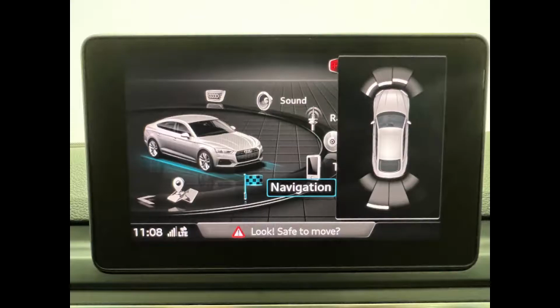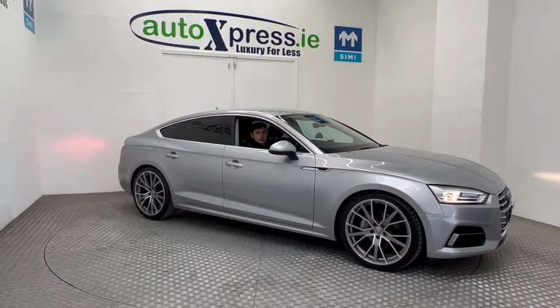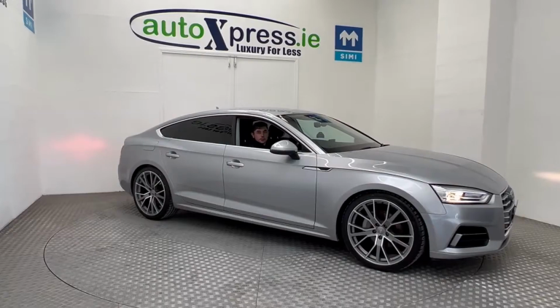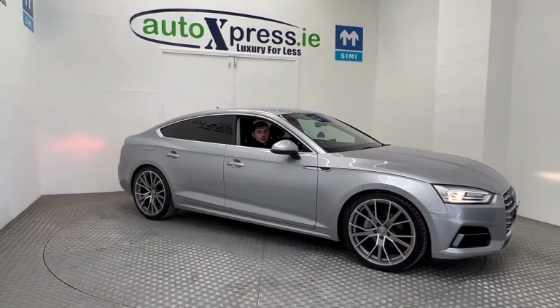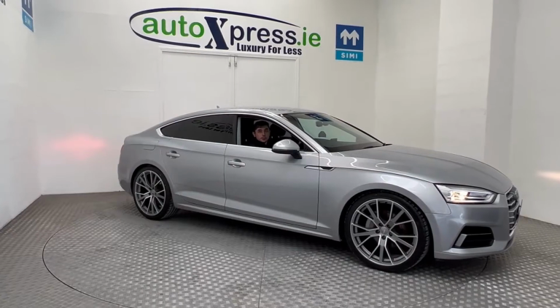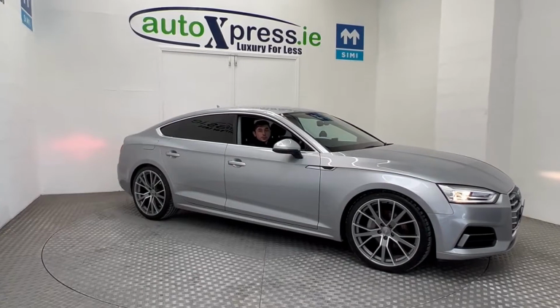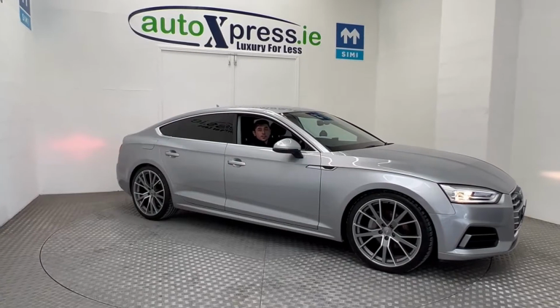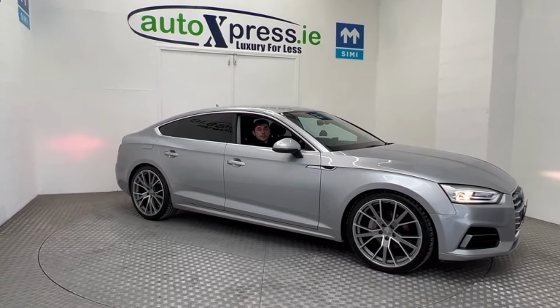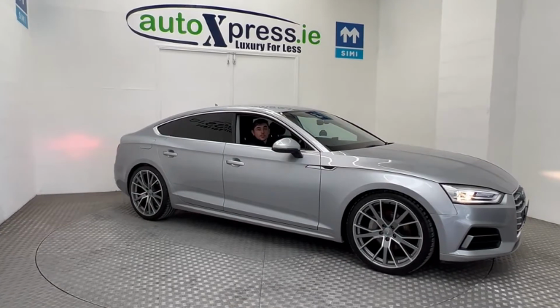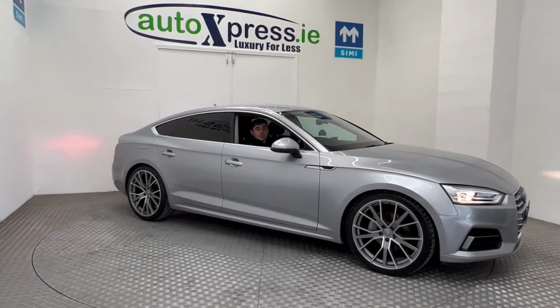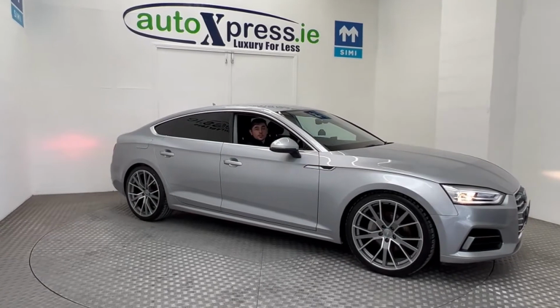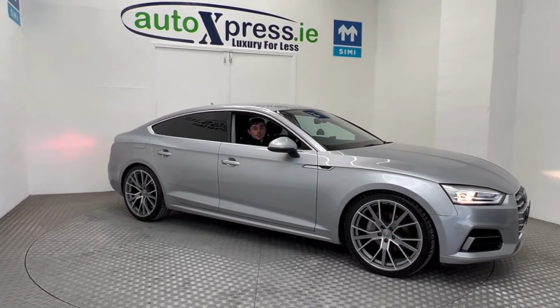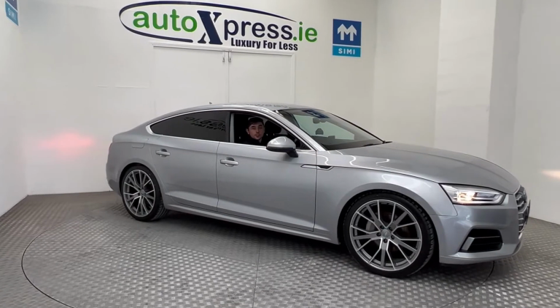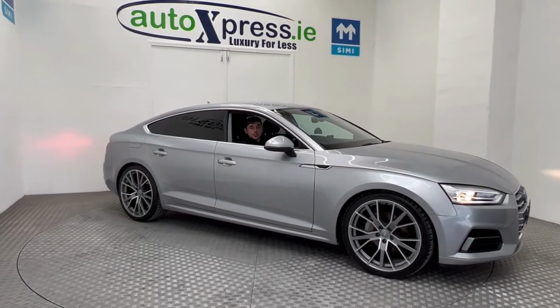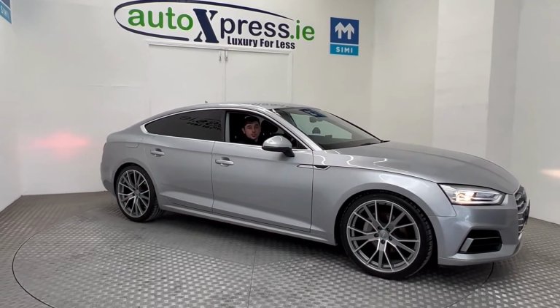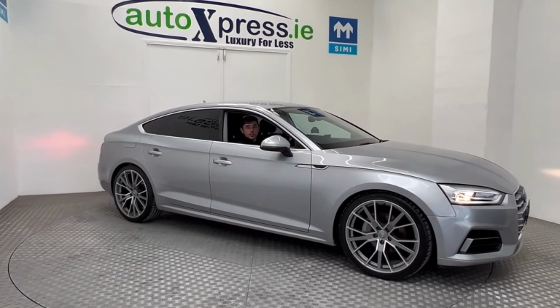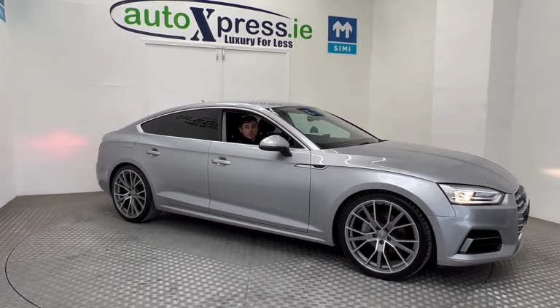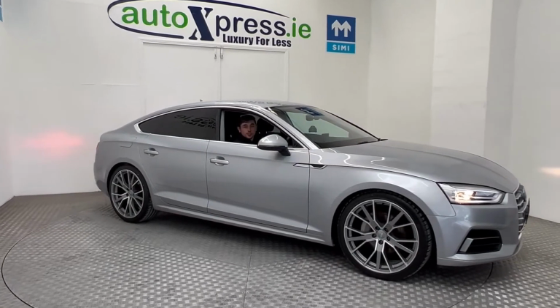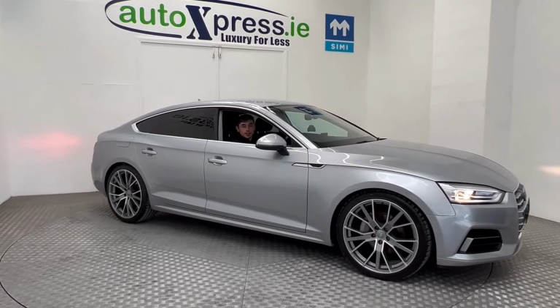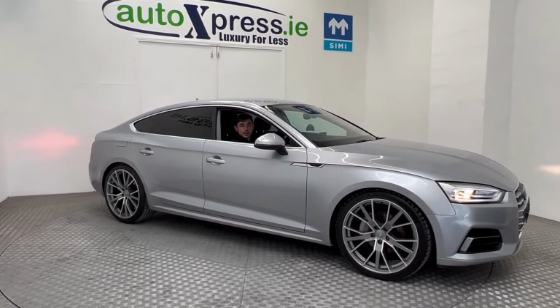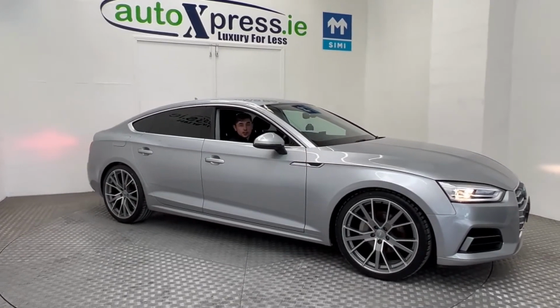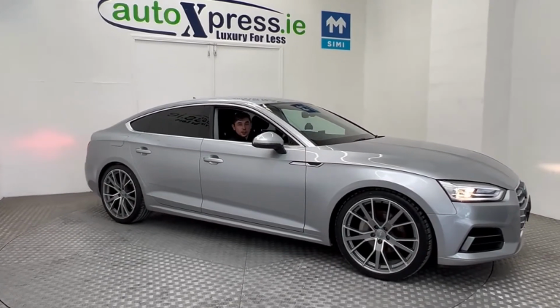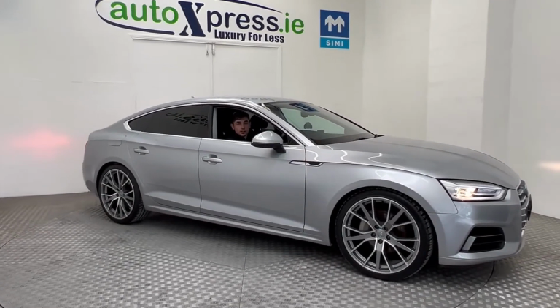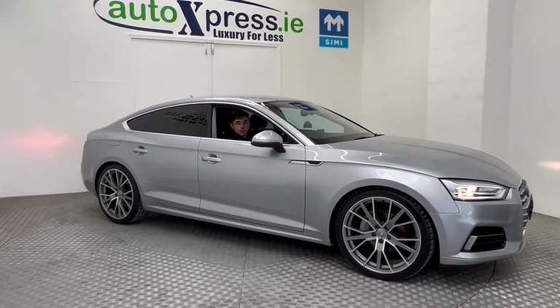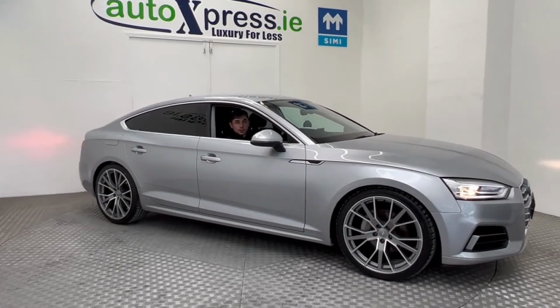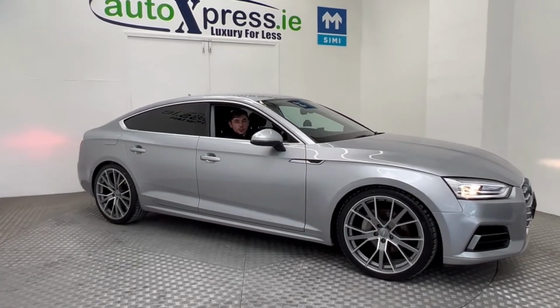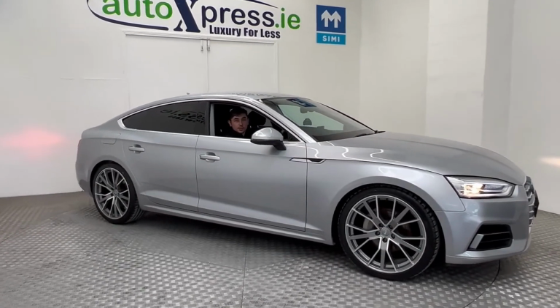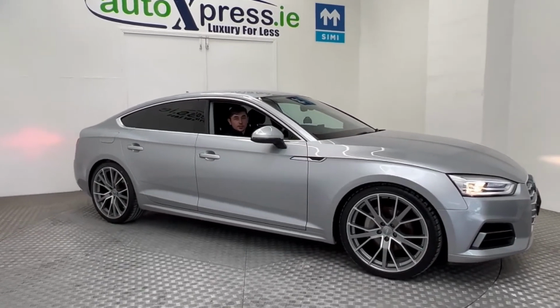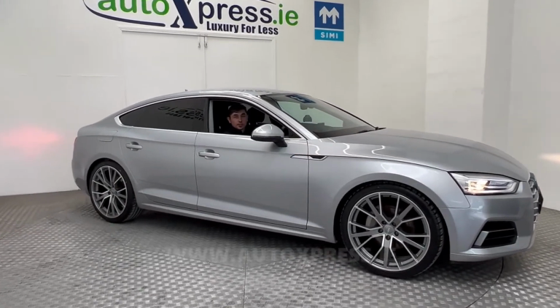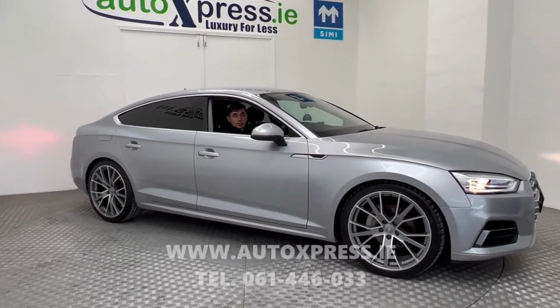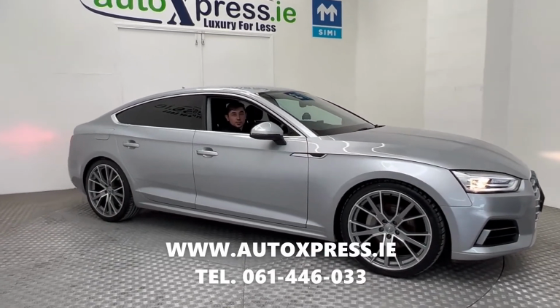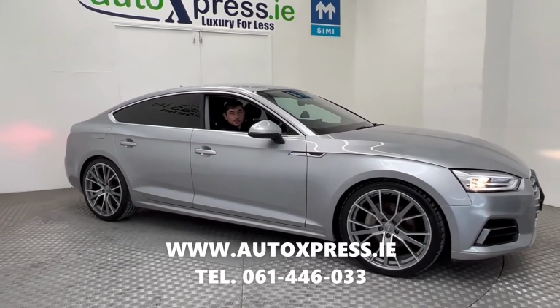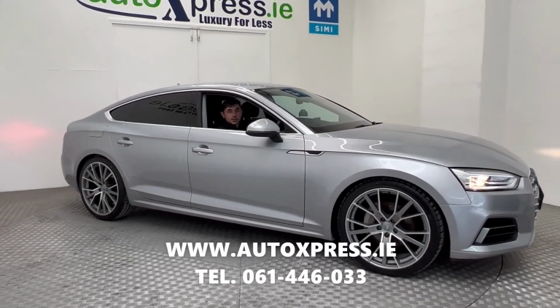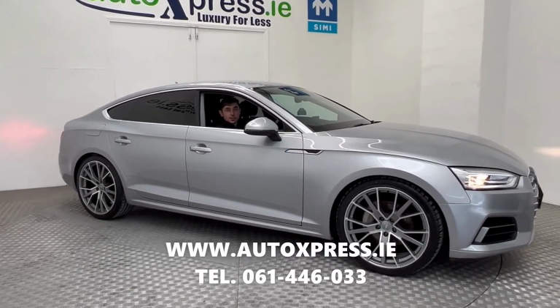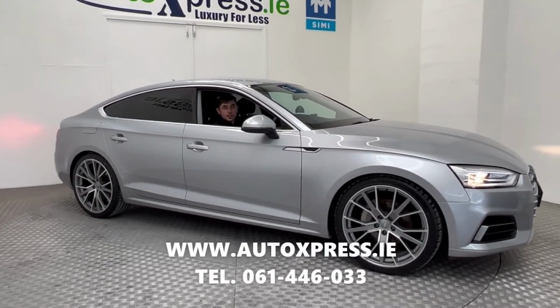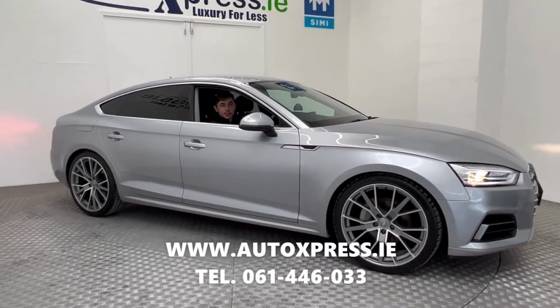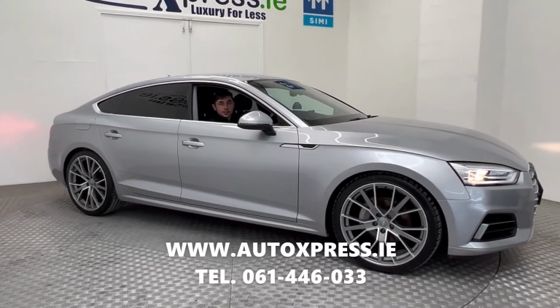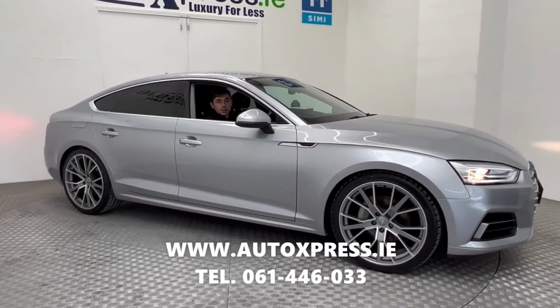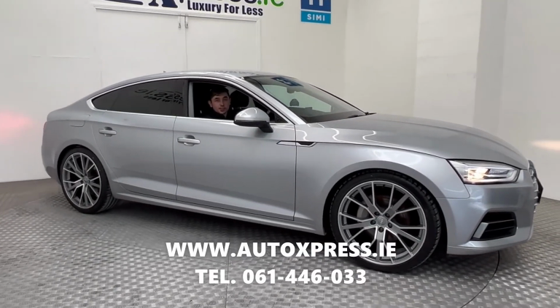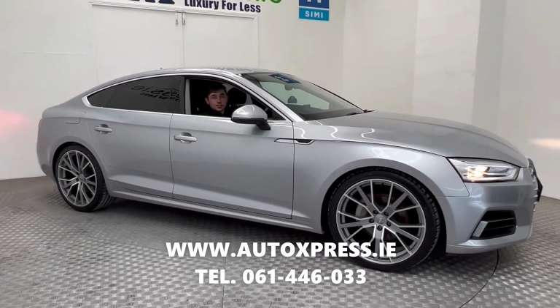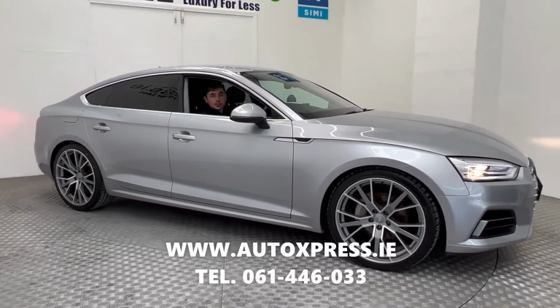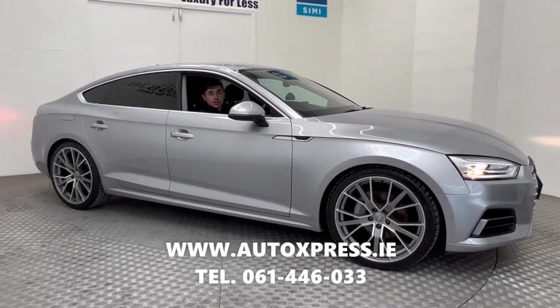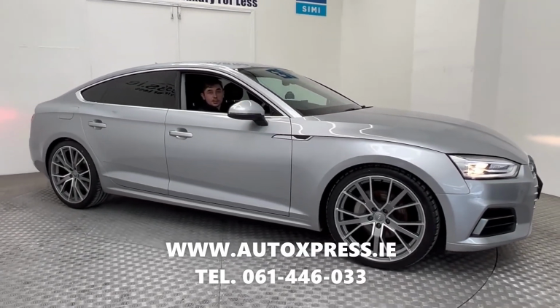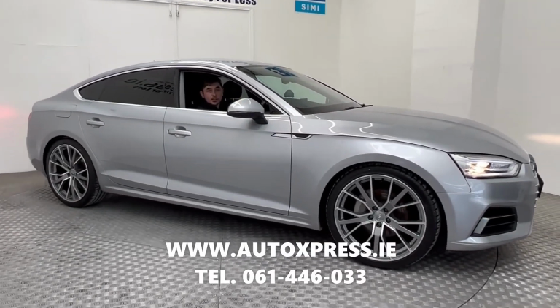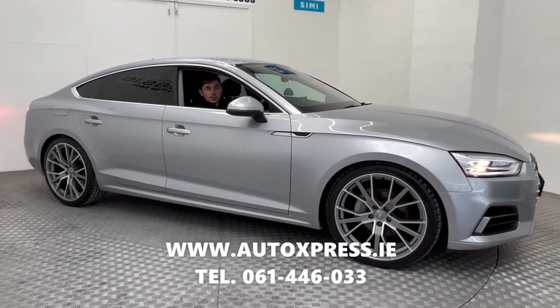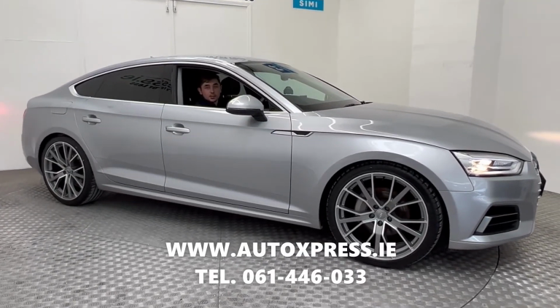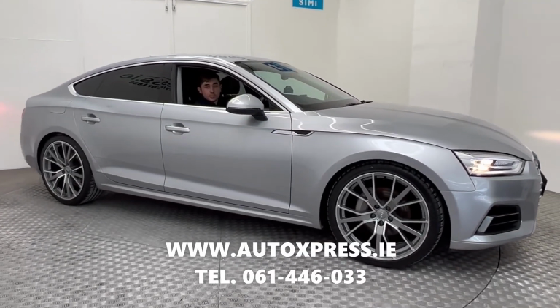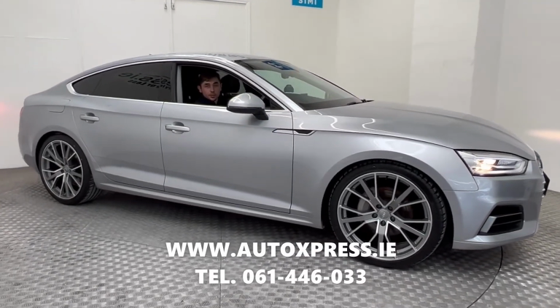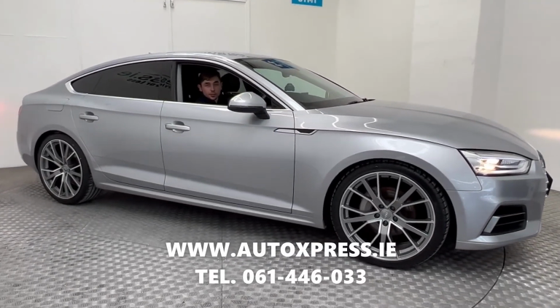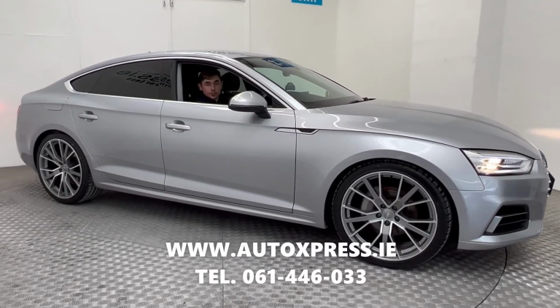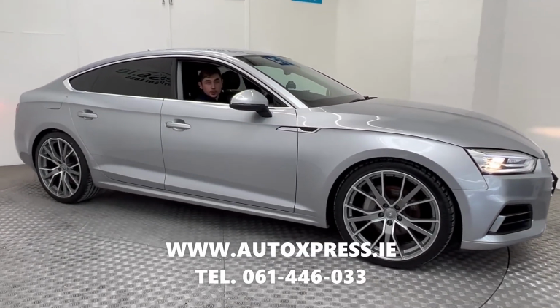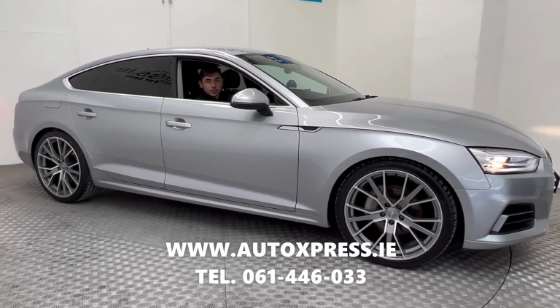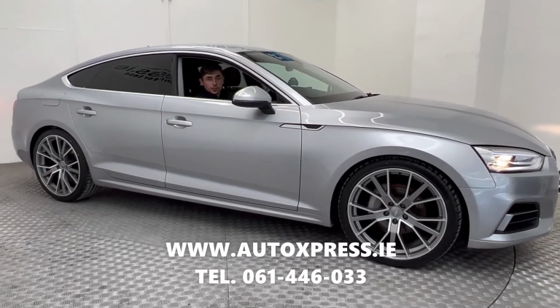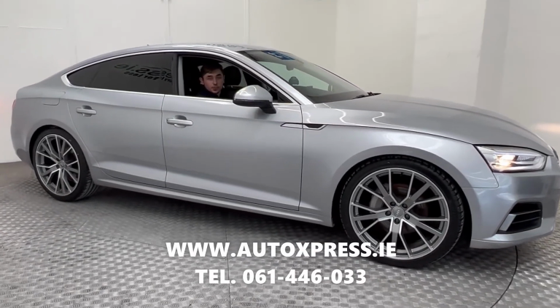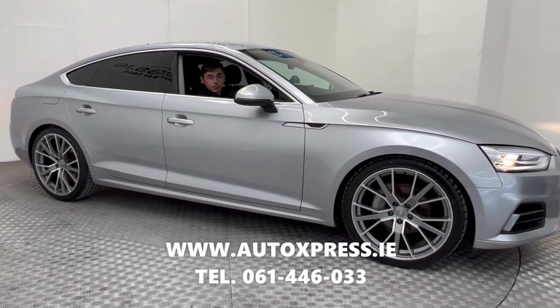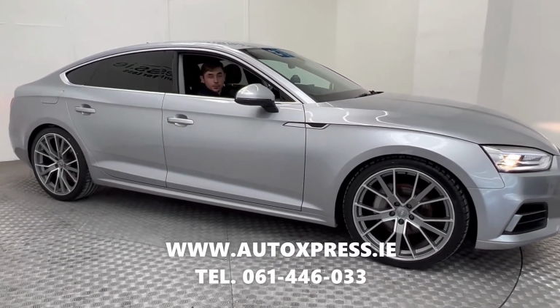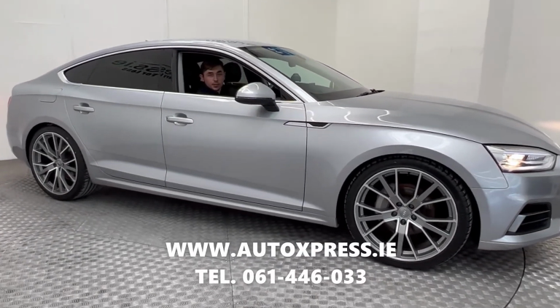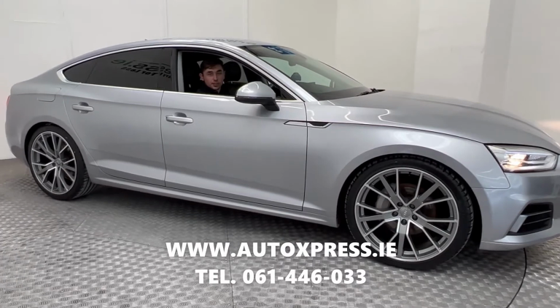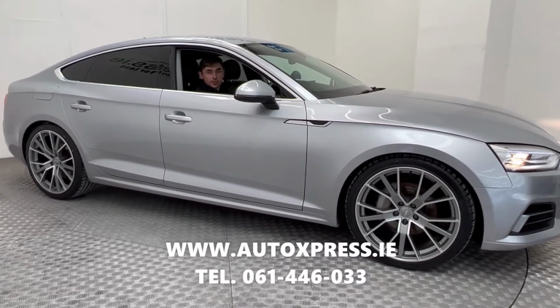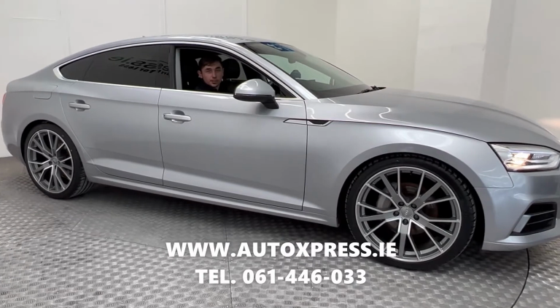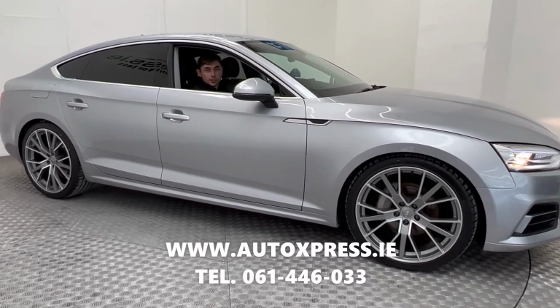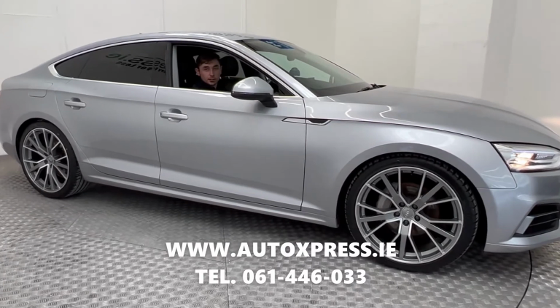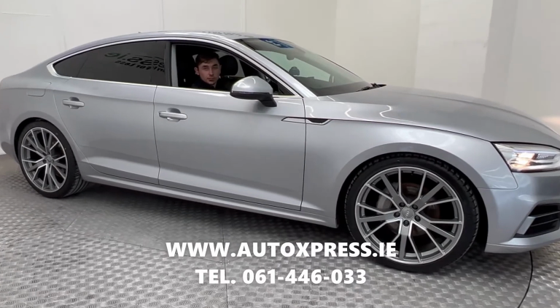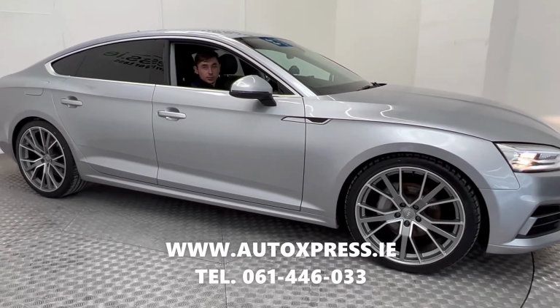Don't miss this opportunity to reserve this car on our website autoexpress.ie or give us a call on 061-446-033.